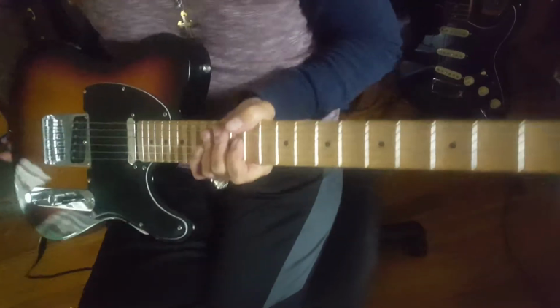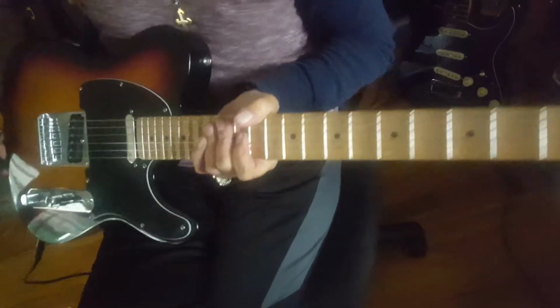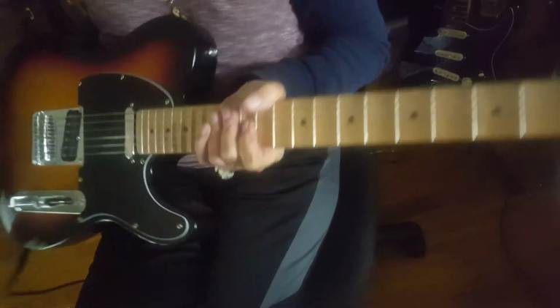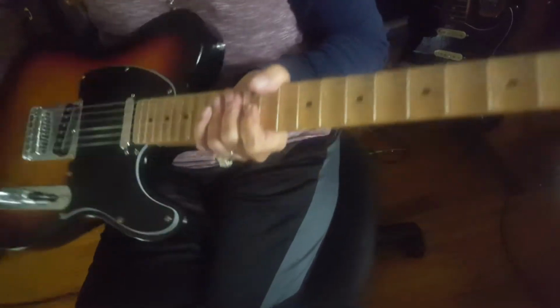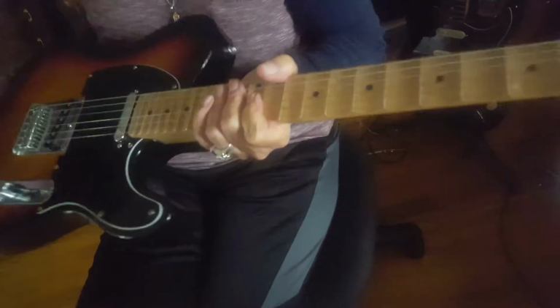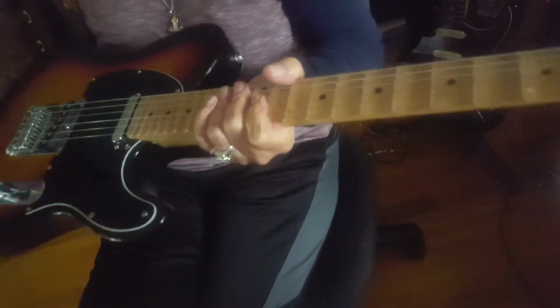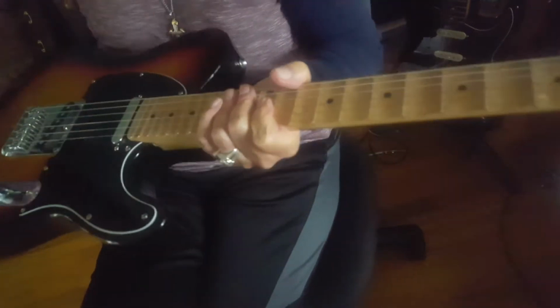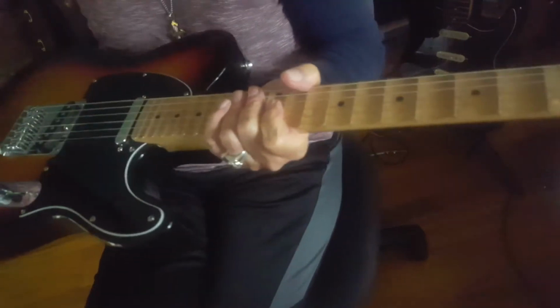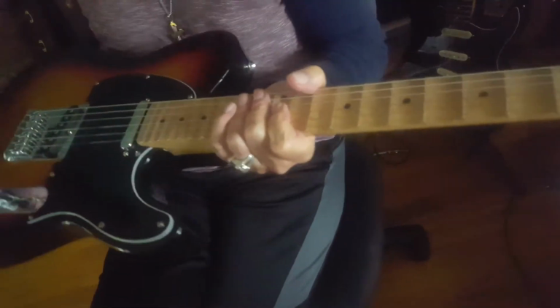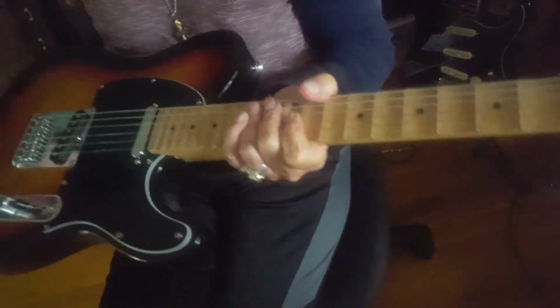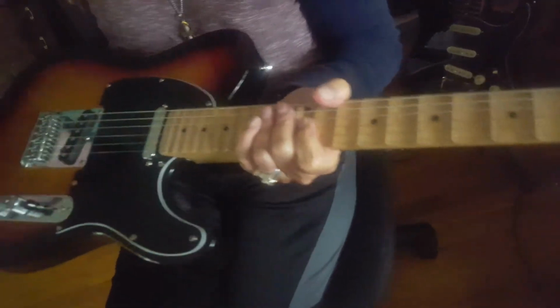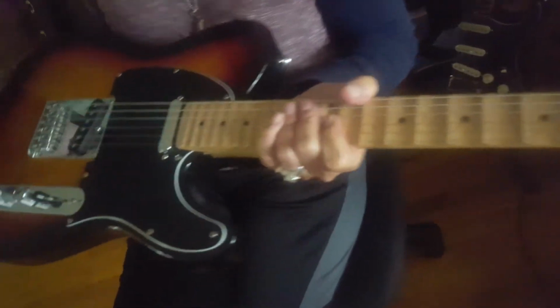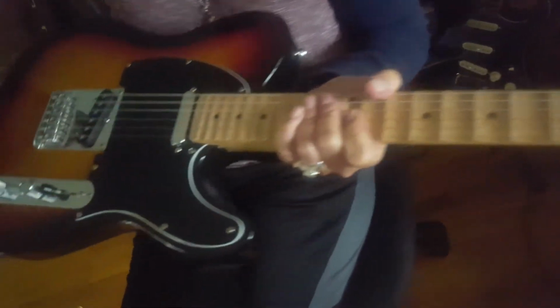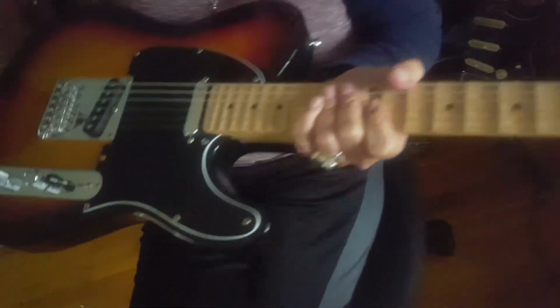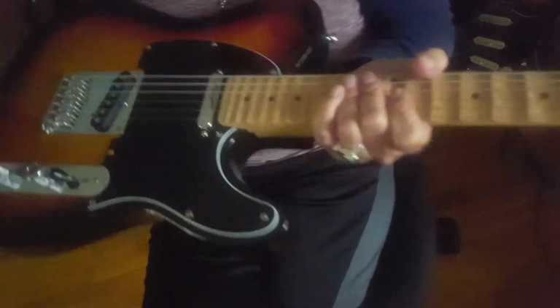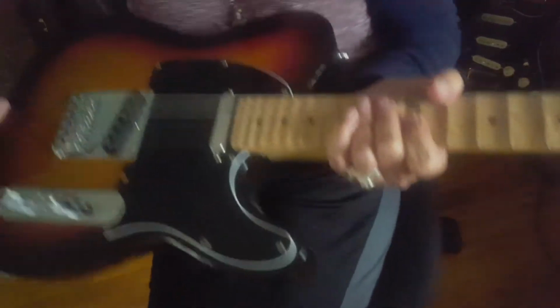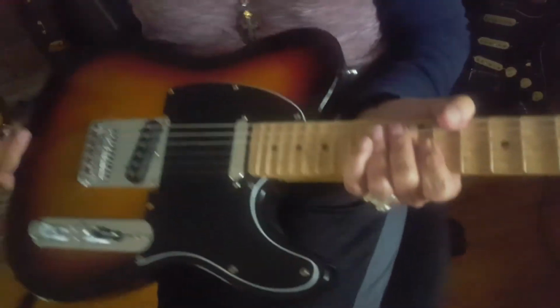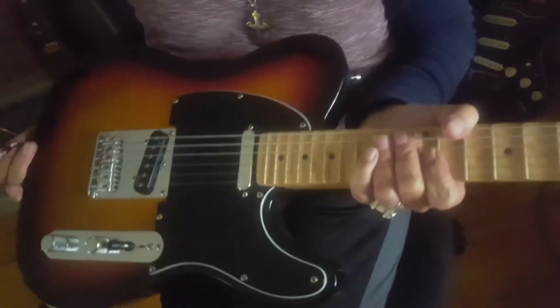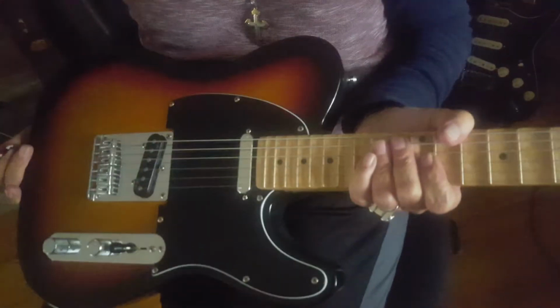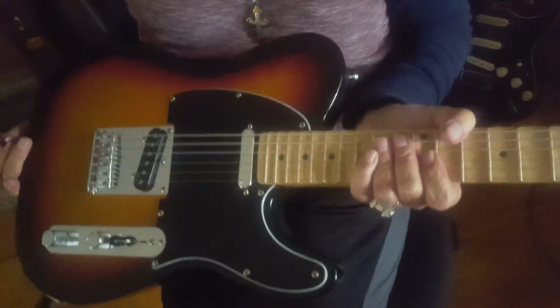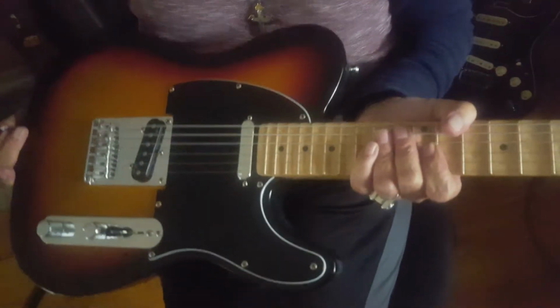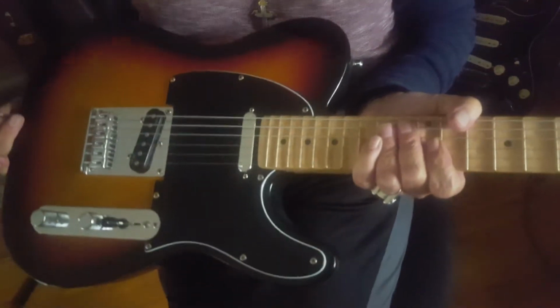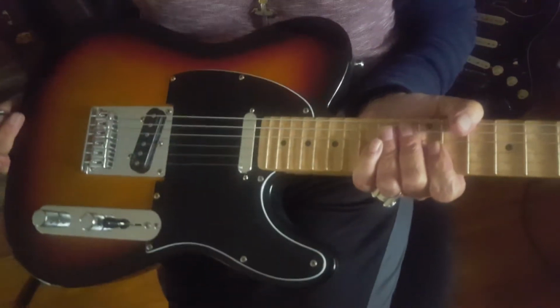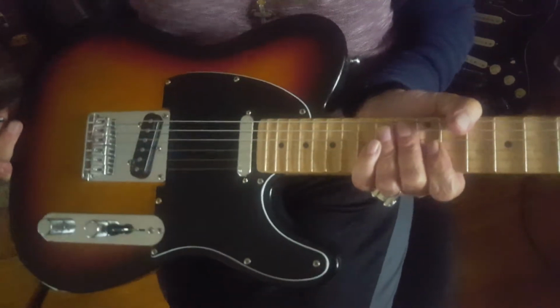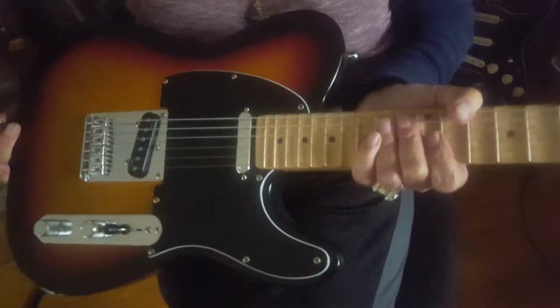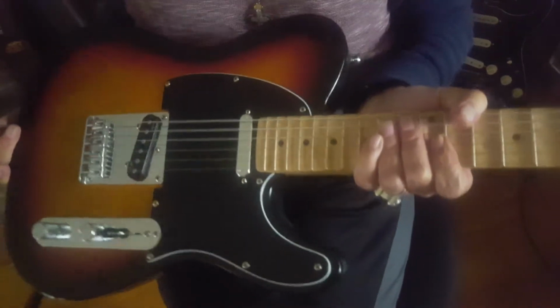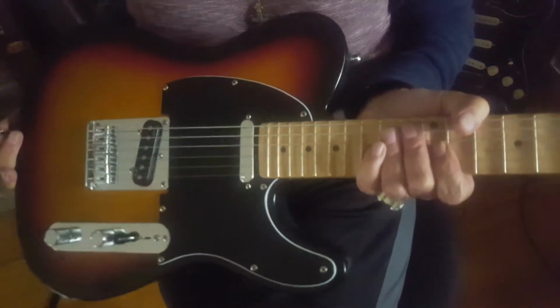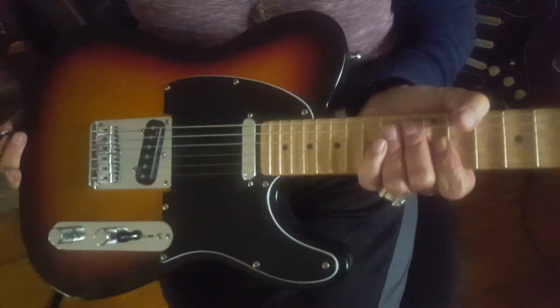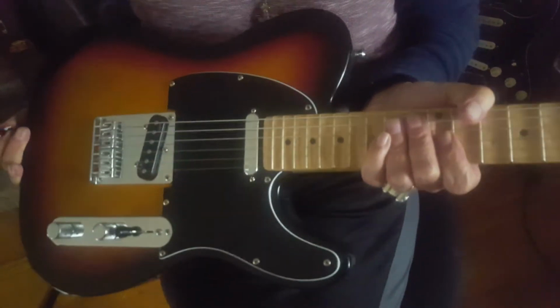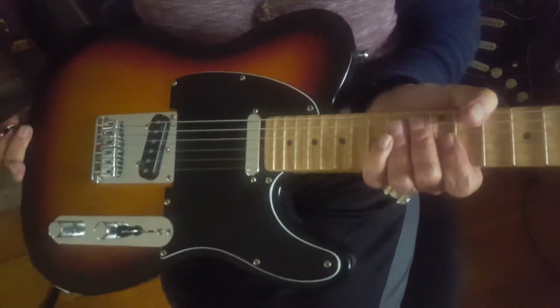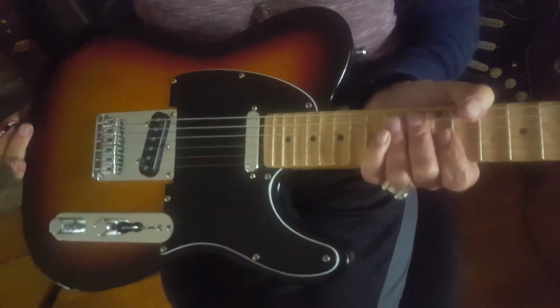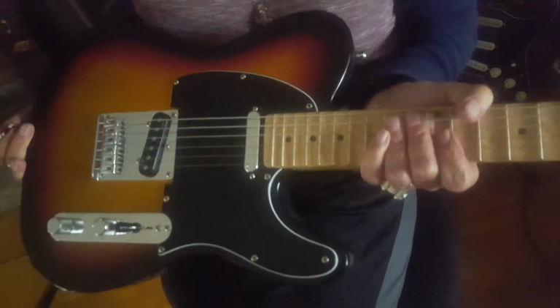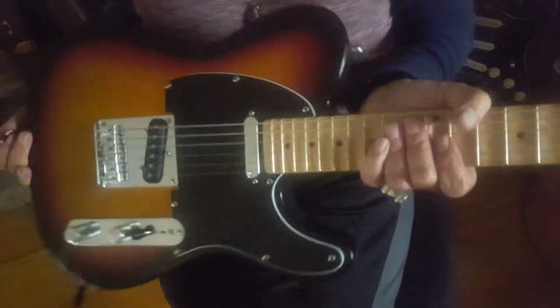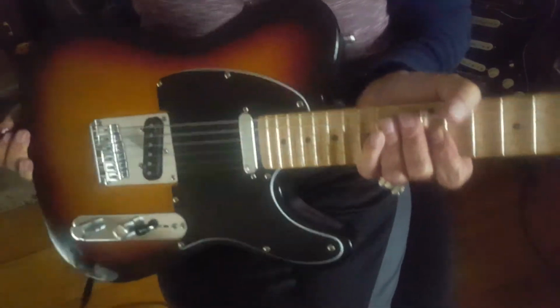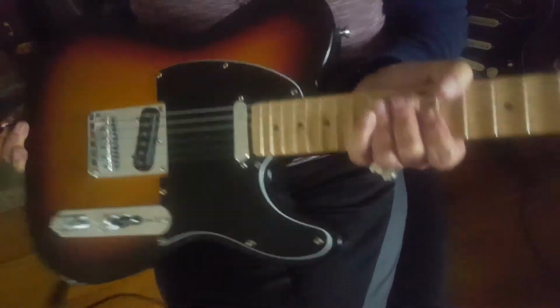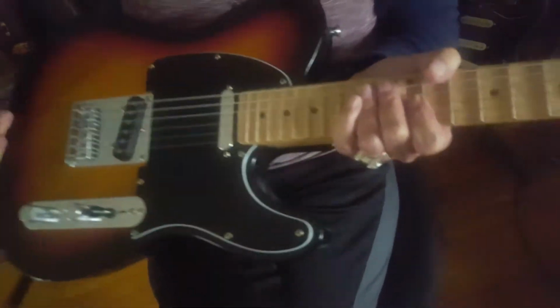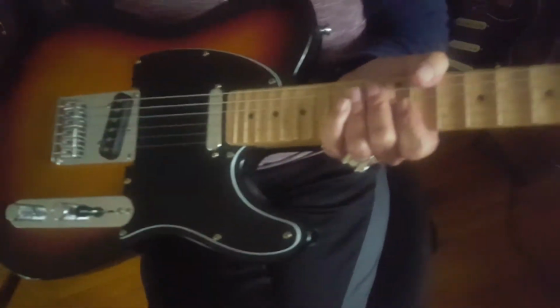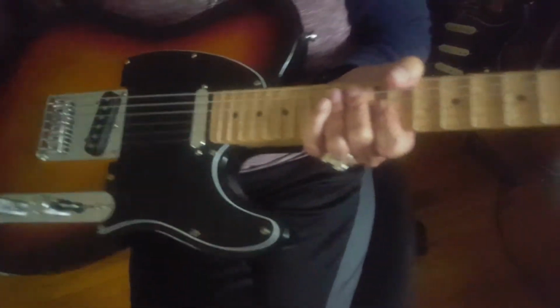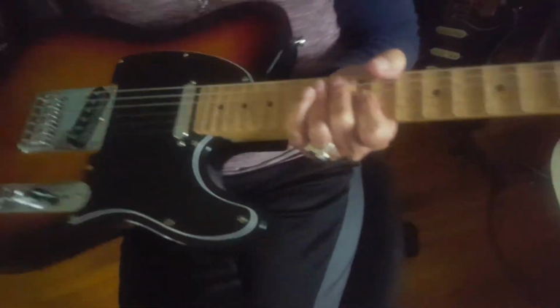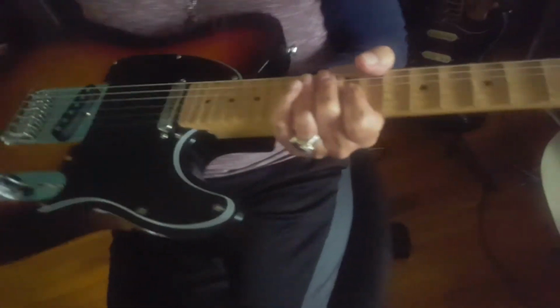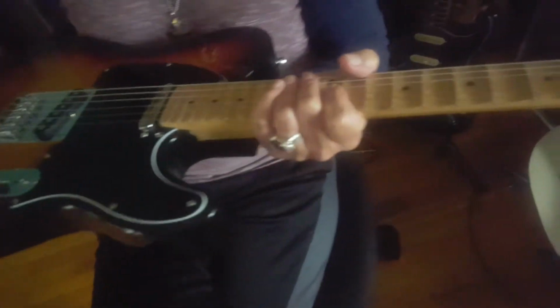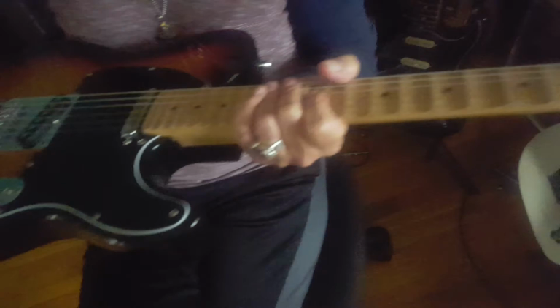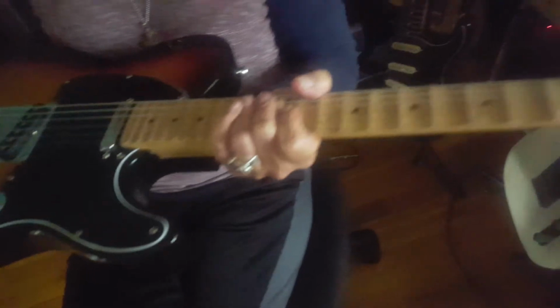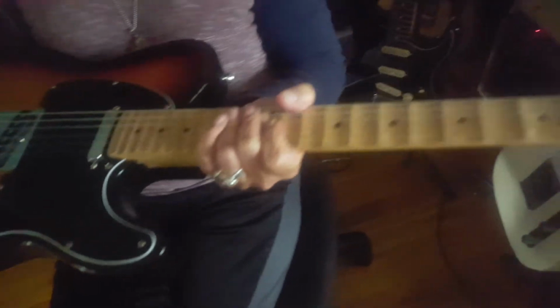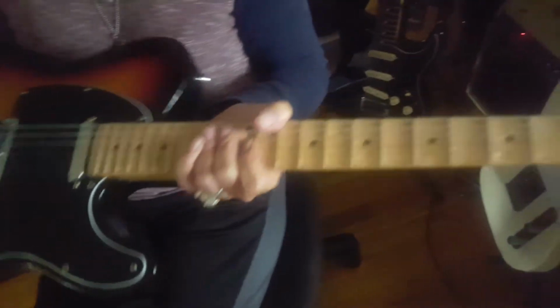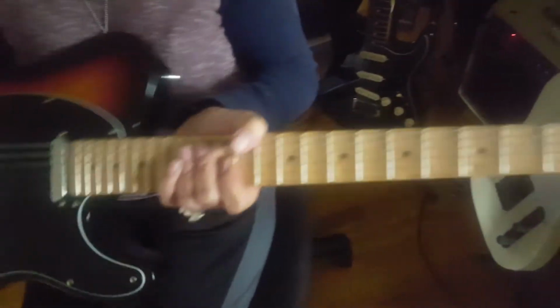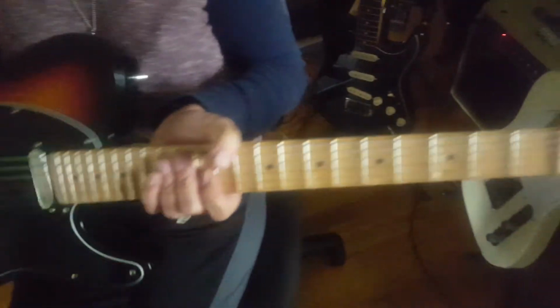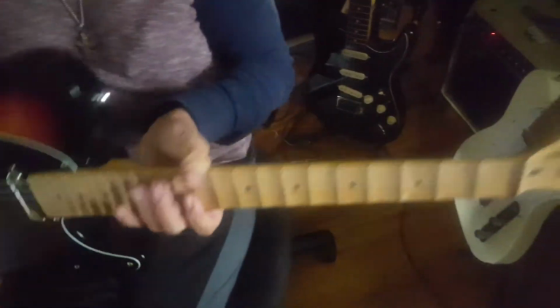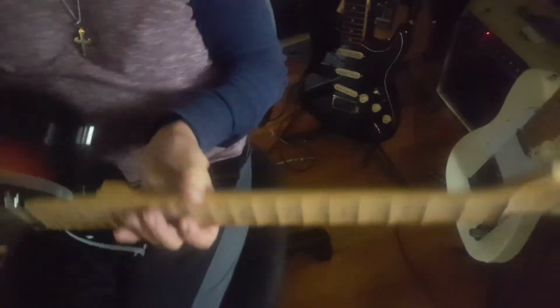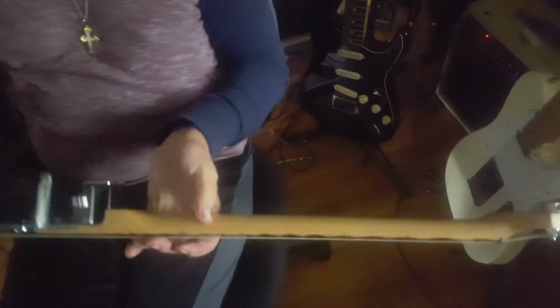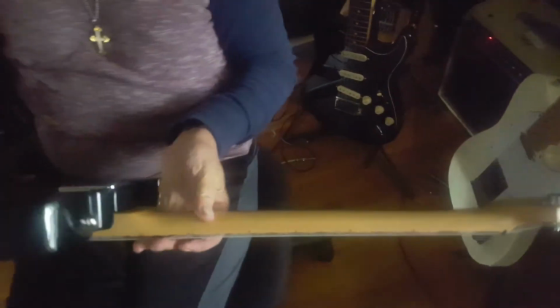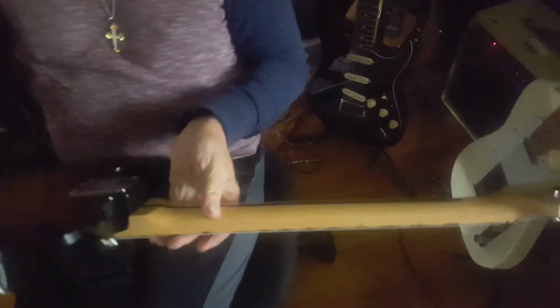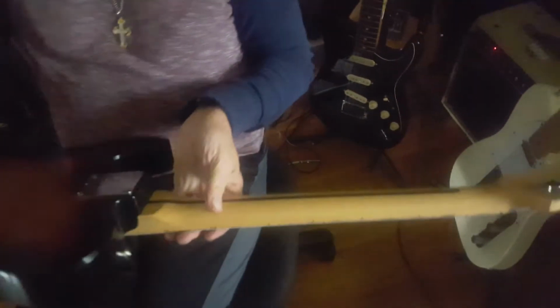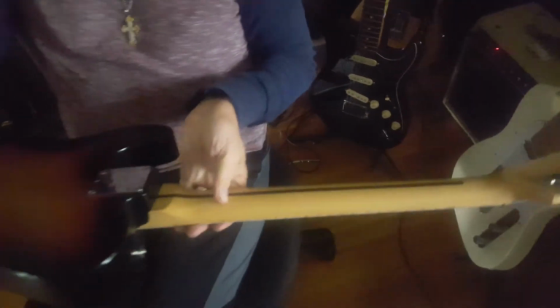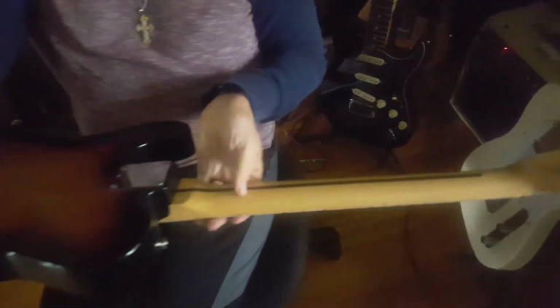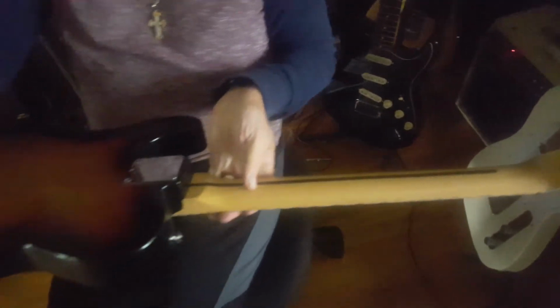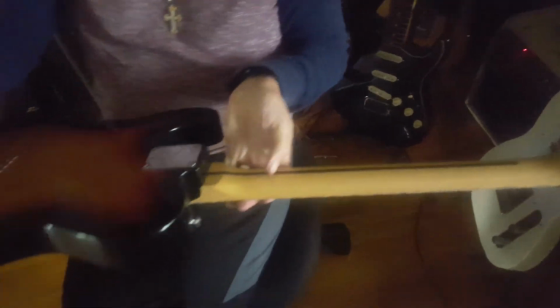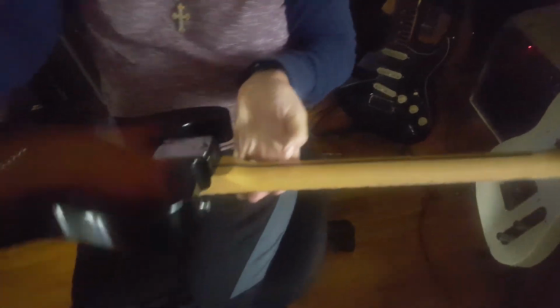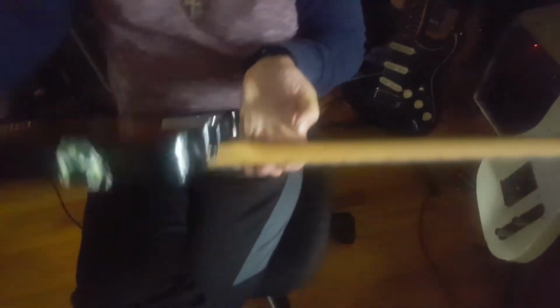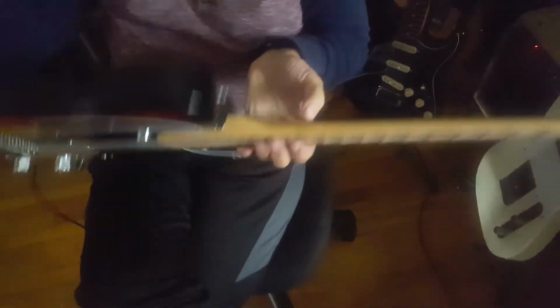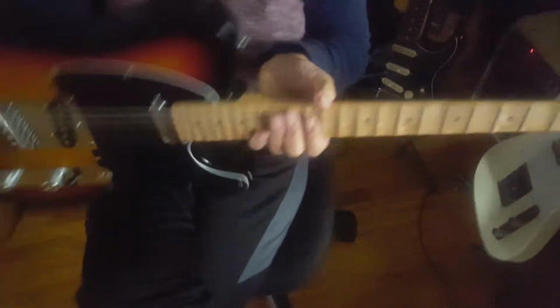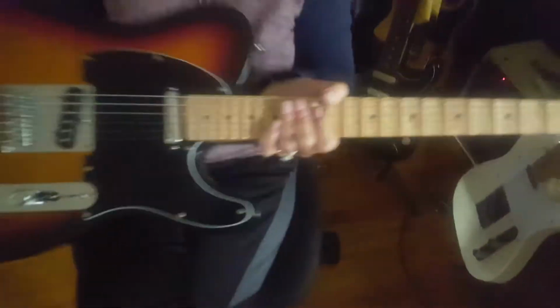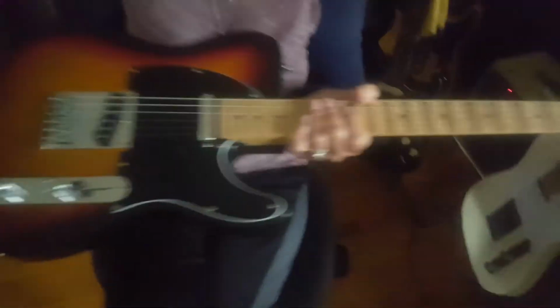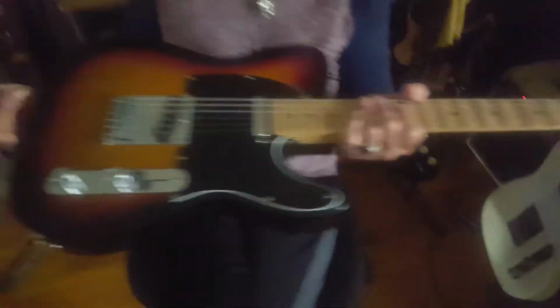Classic American icon. This is a really, really nice telly here at the West Coast Guitar Vault.